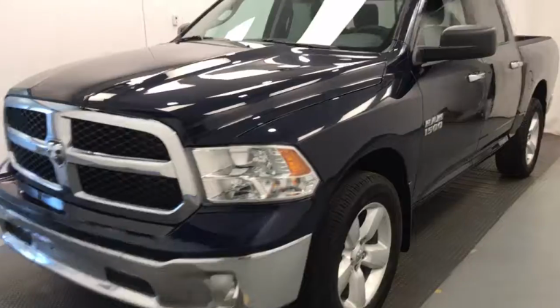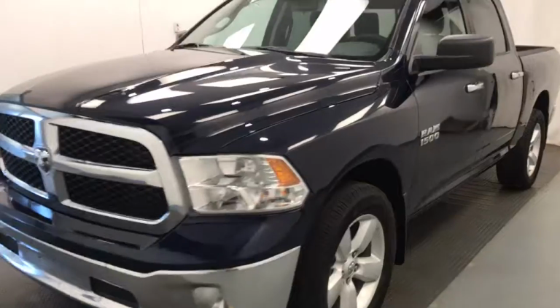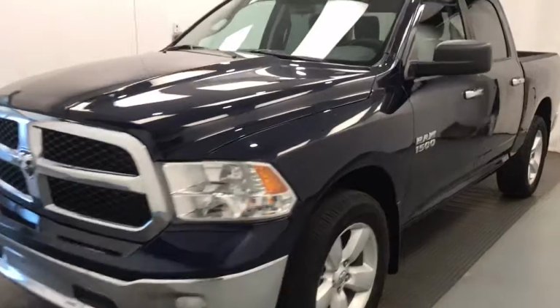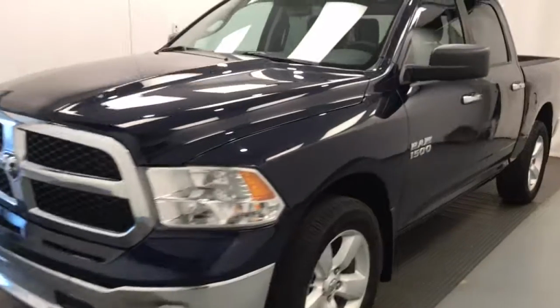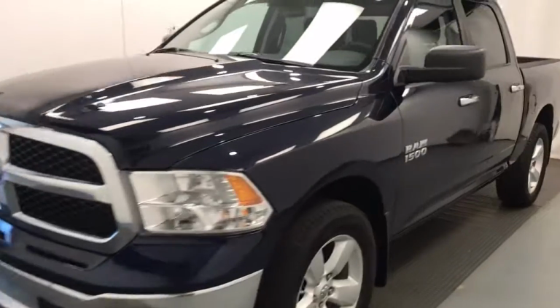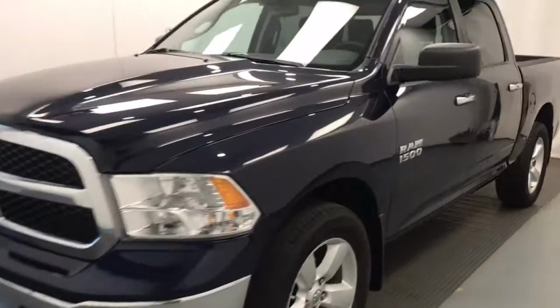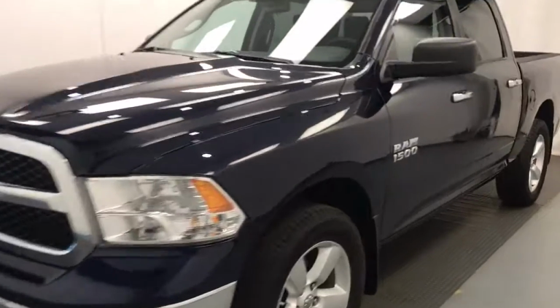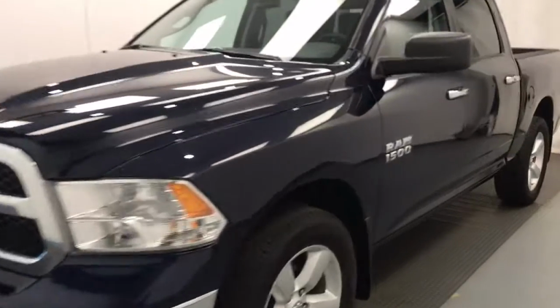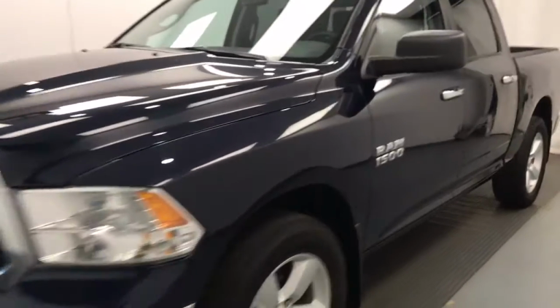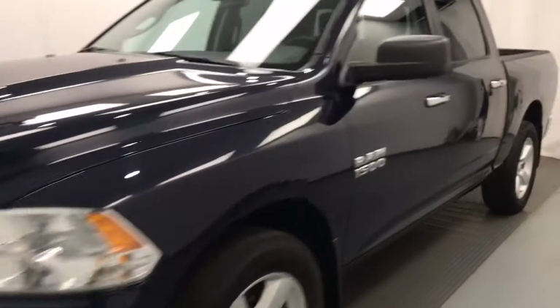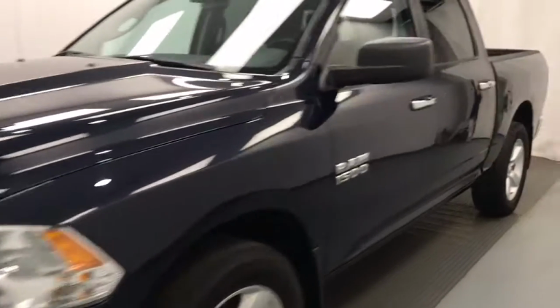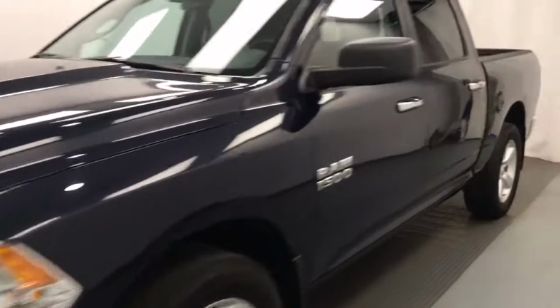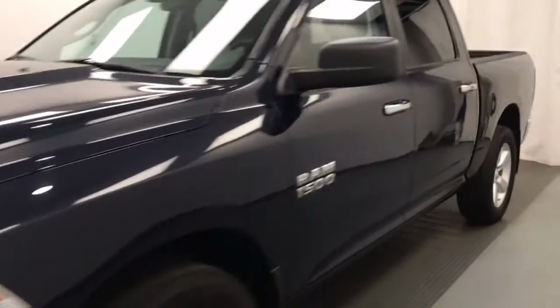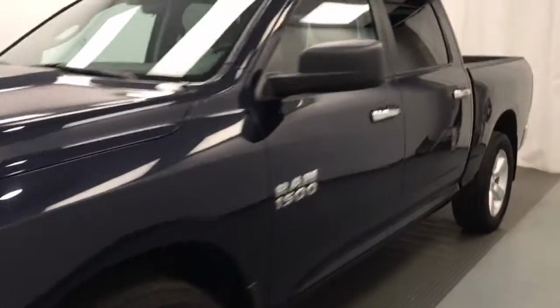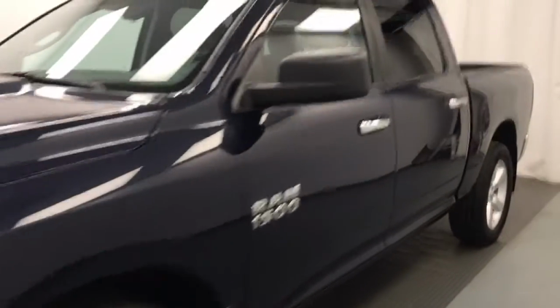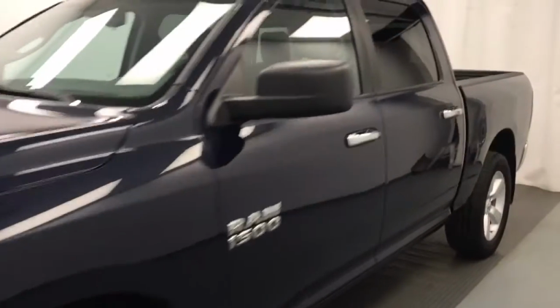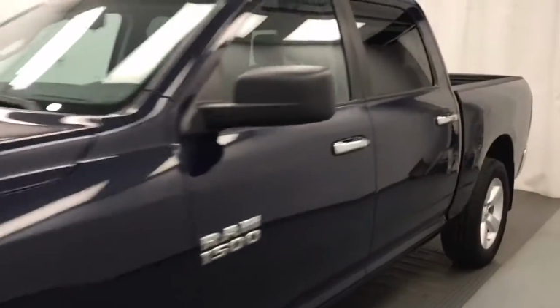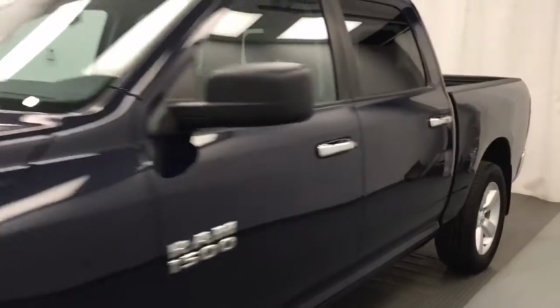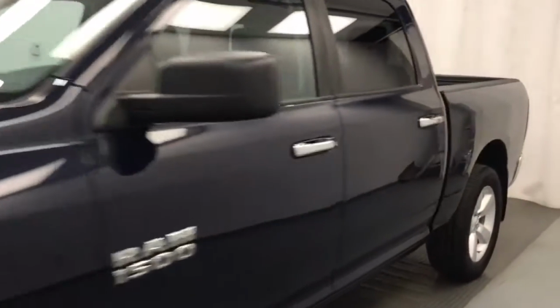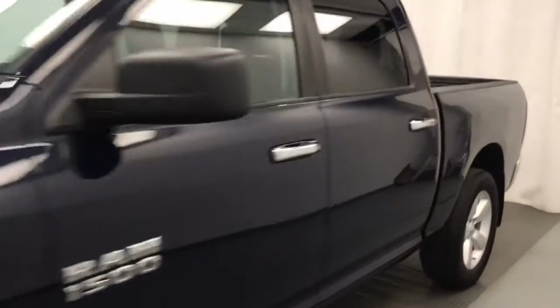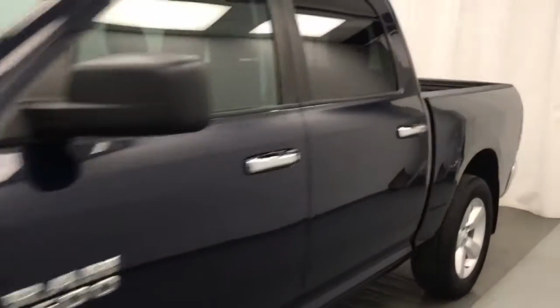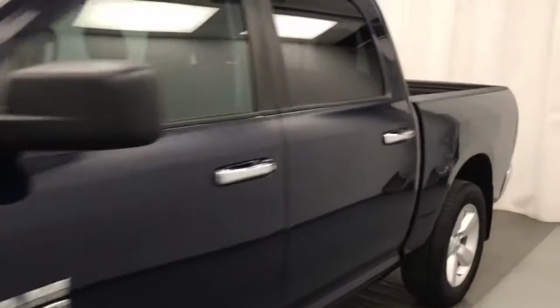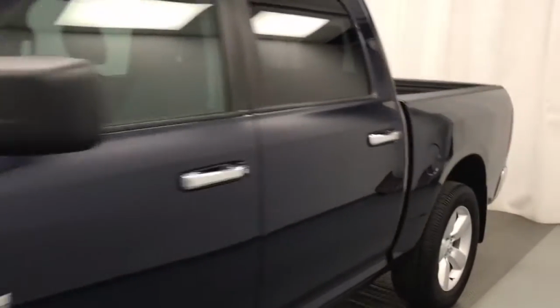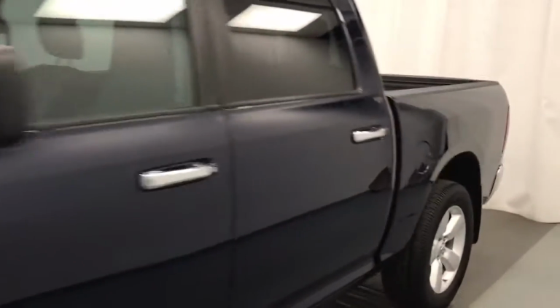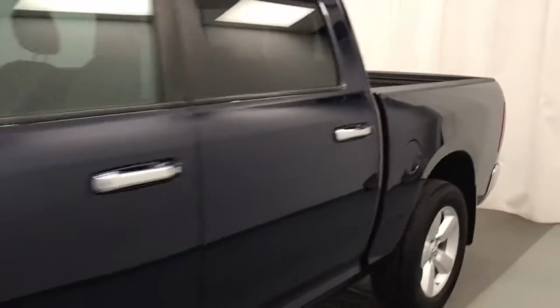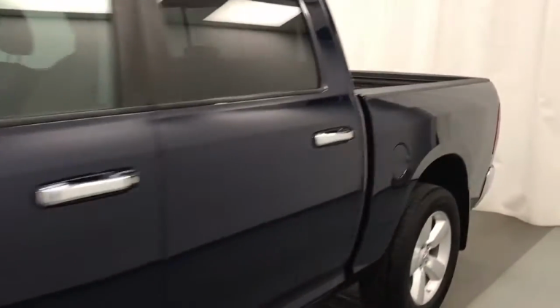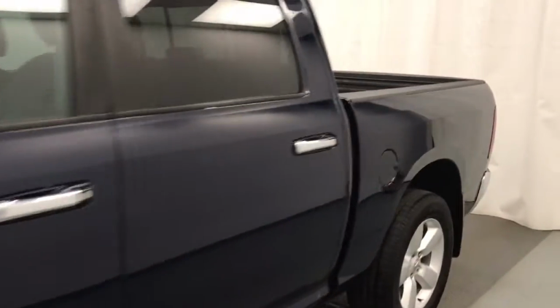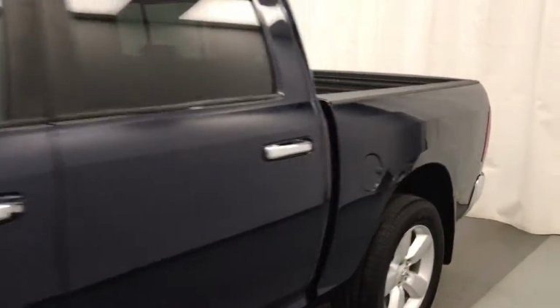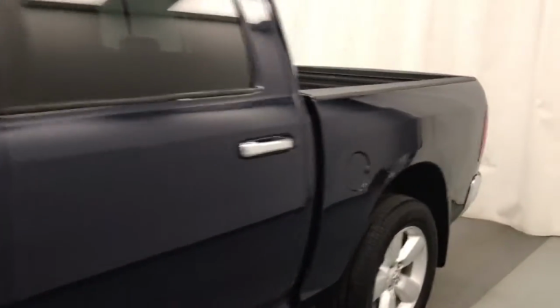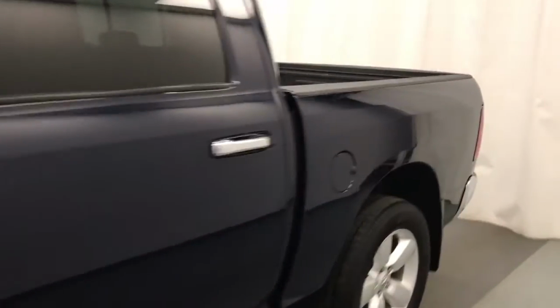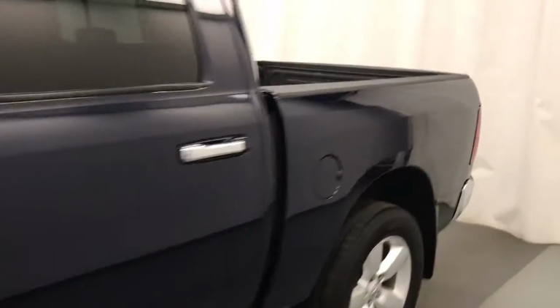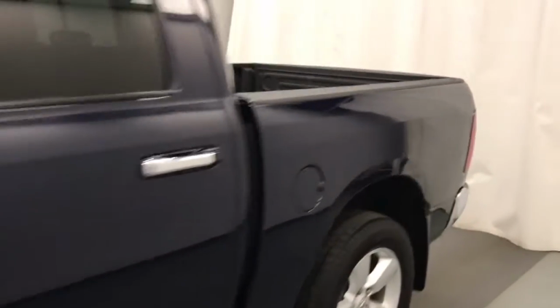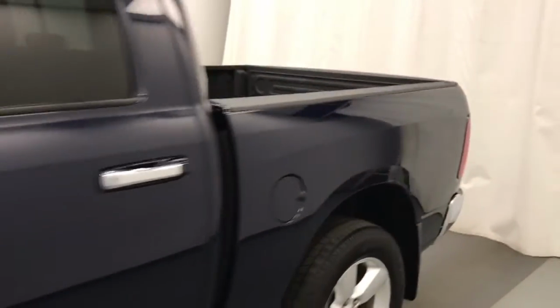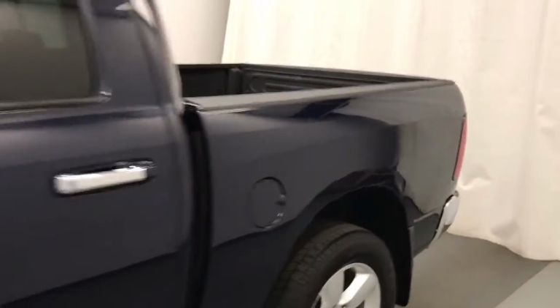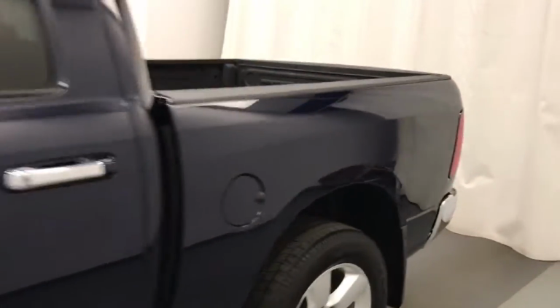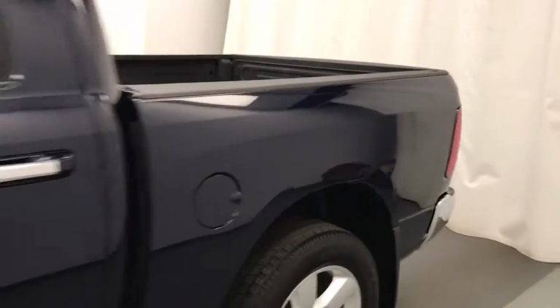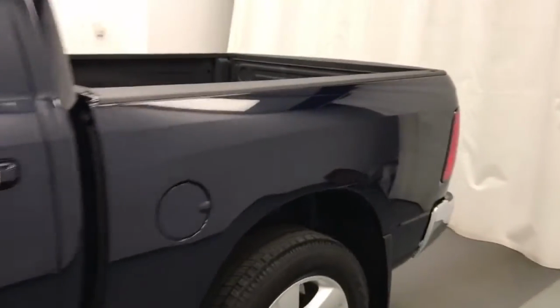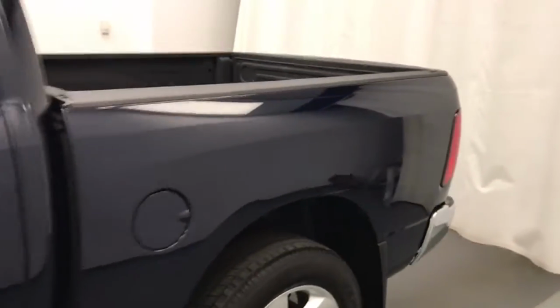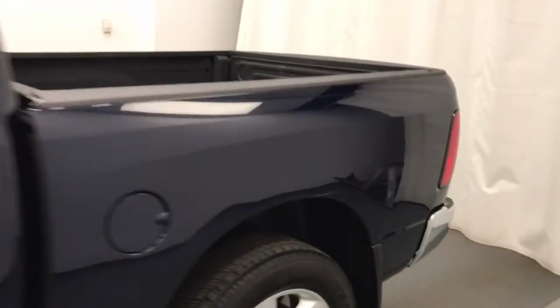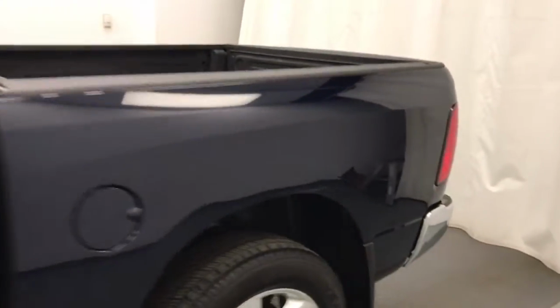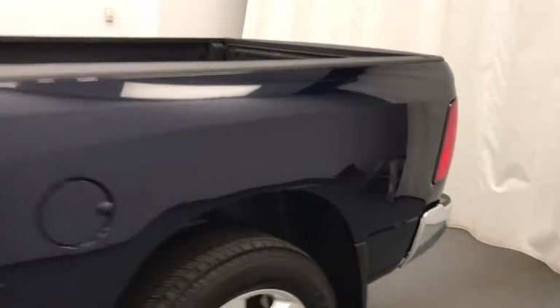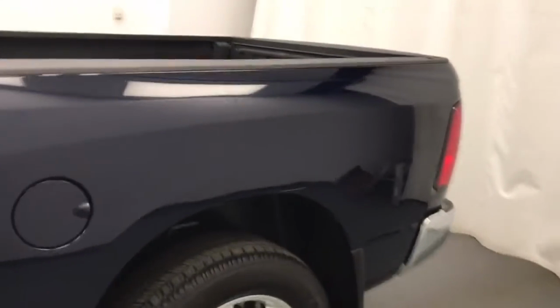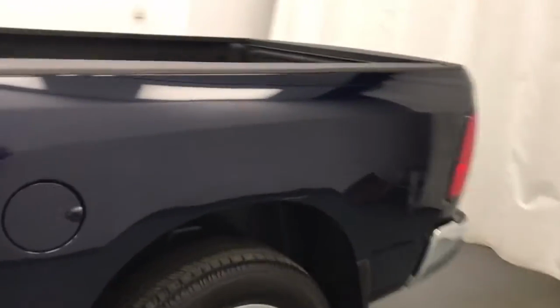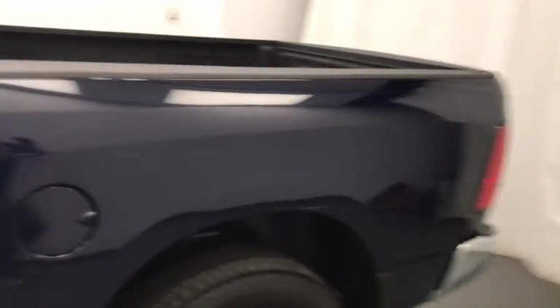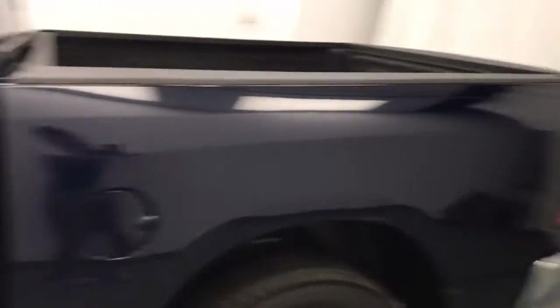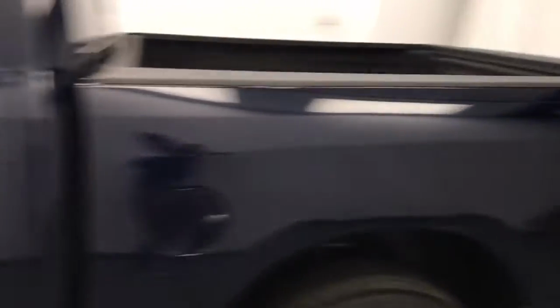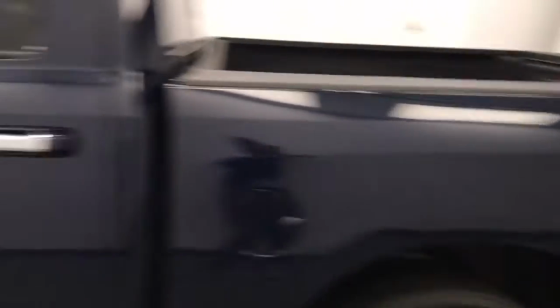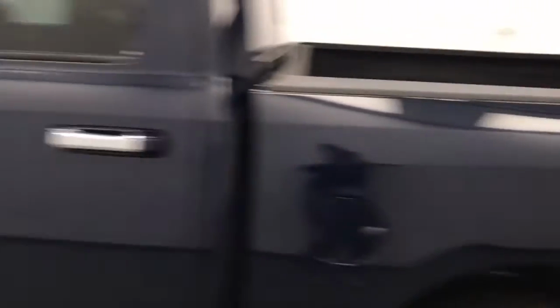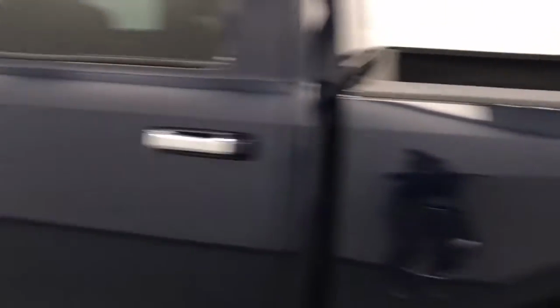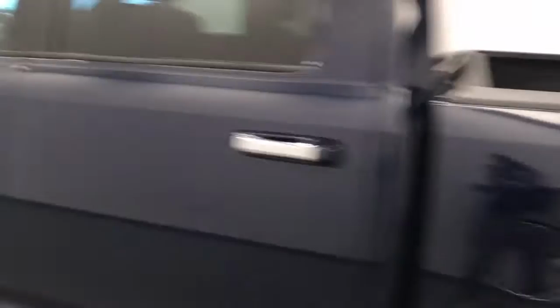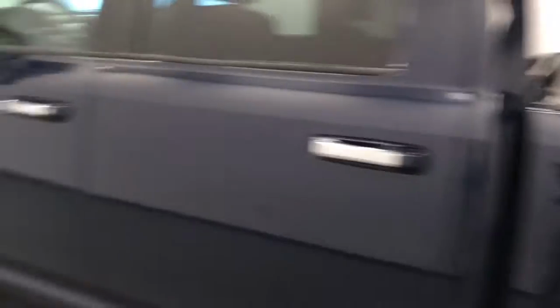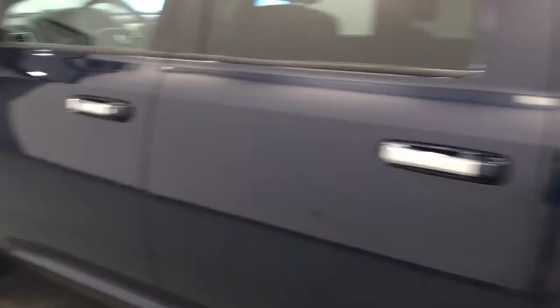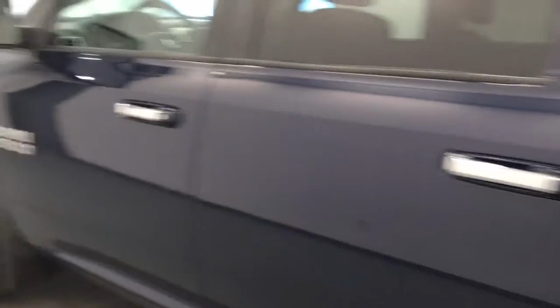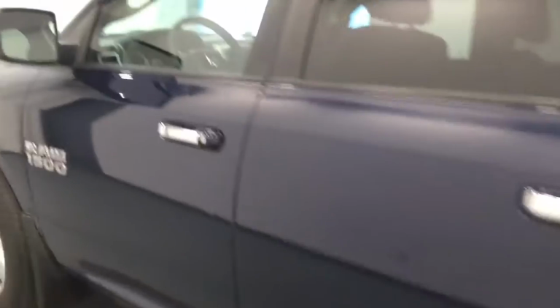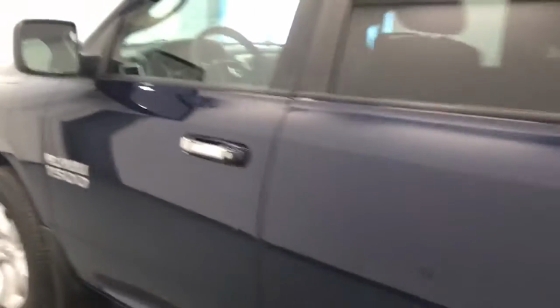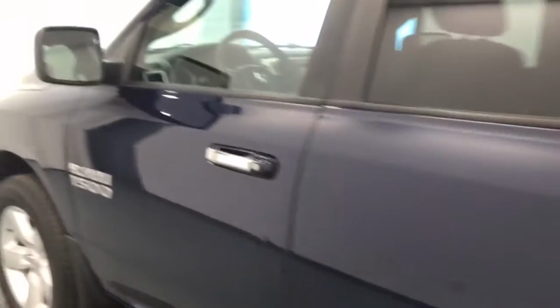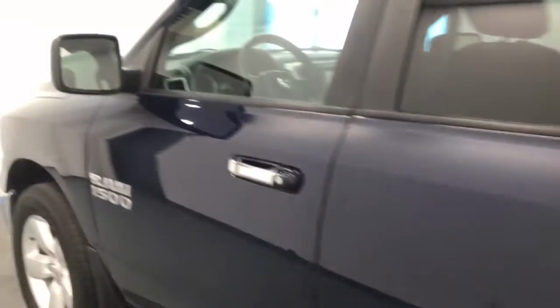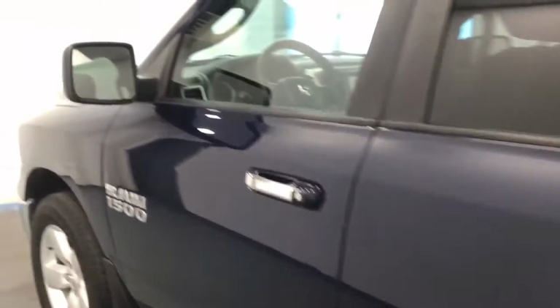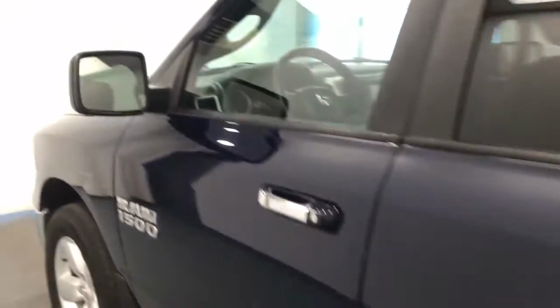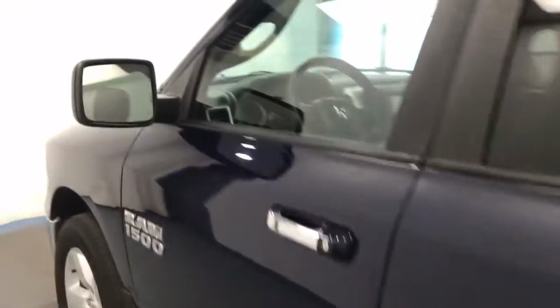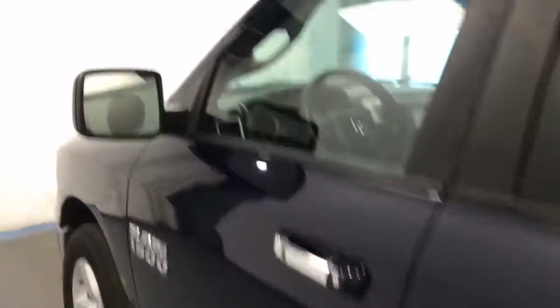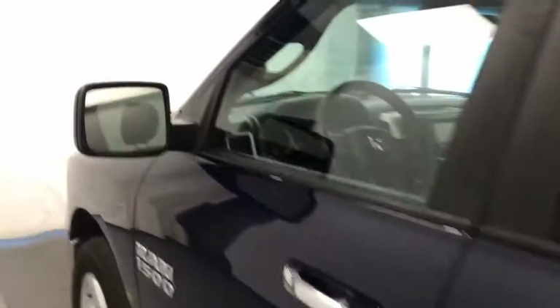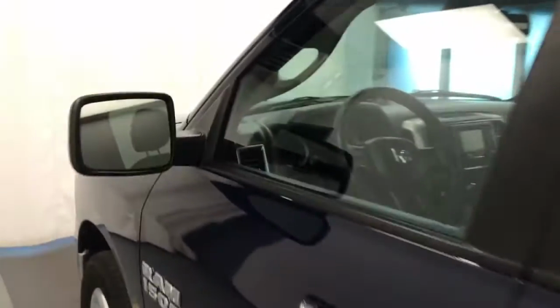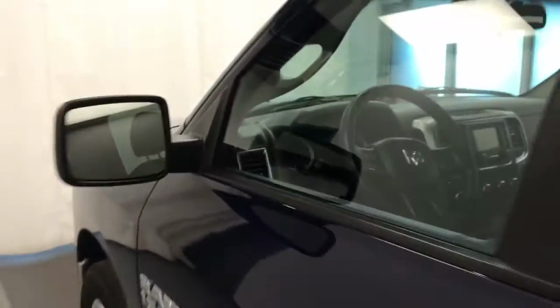Today we're reviewing stock number 205472 on a 2015 Ram 1500 crew, and our exterior color is blue.